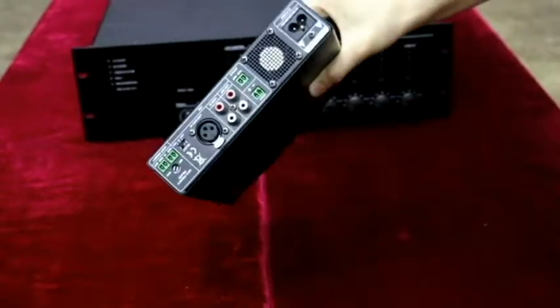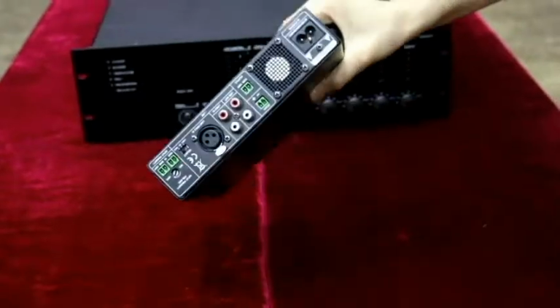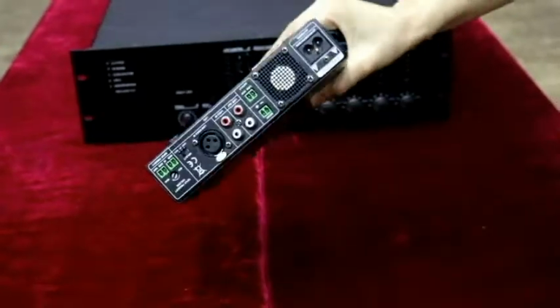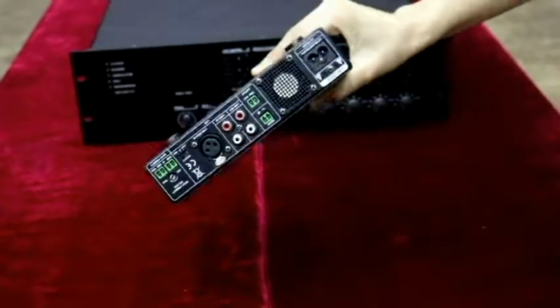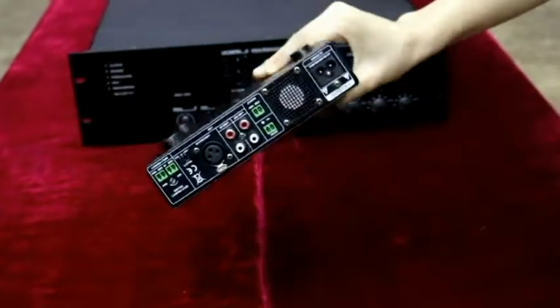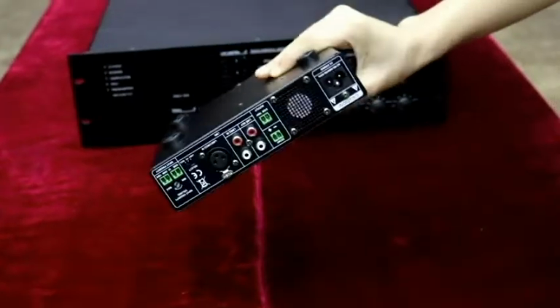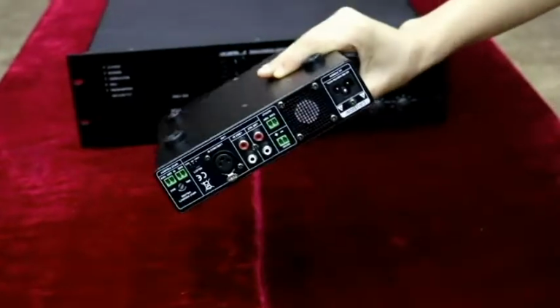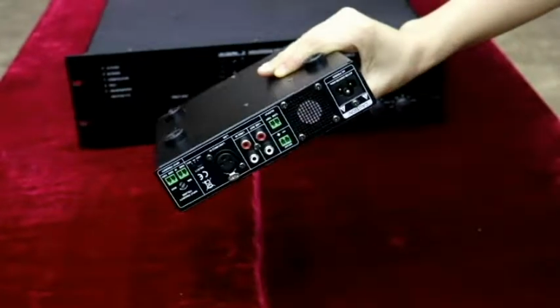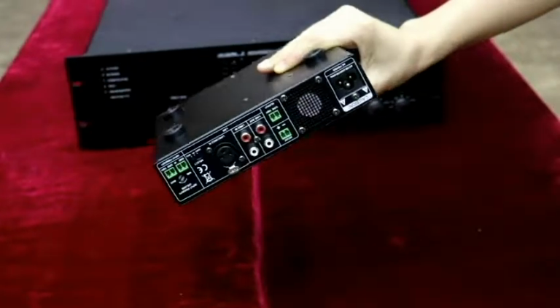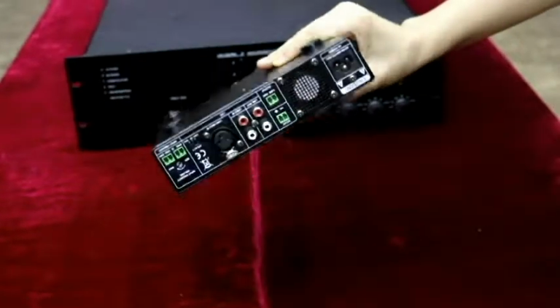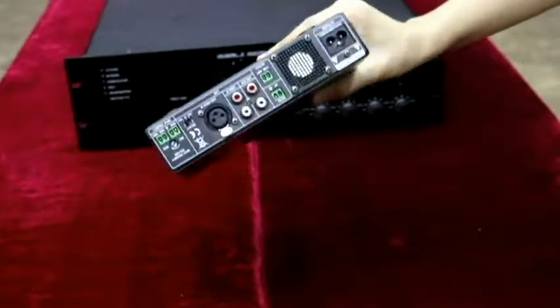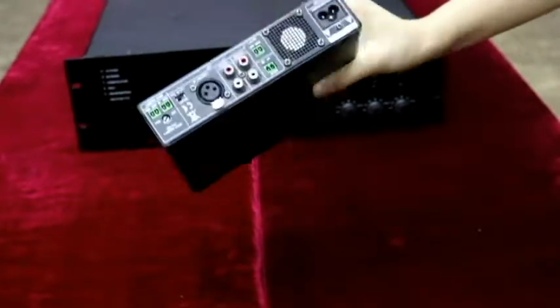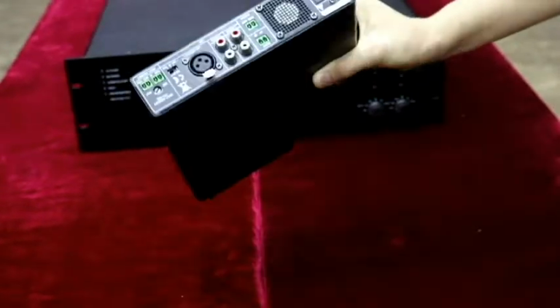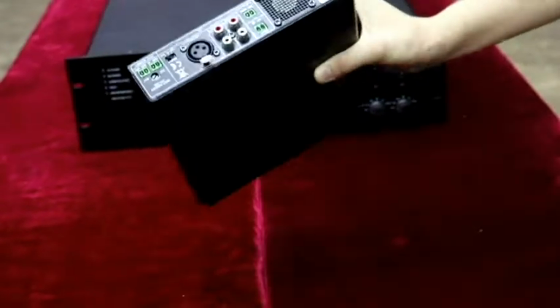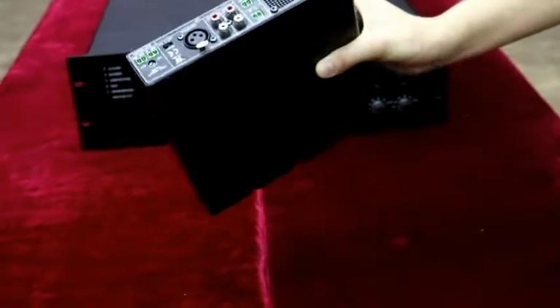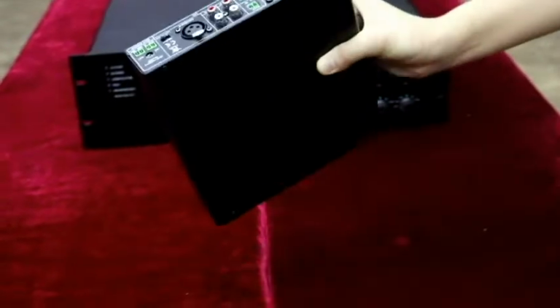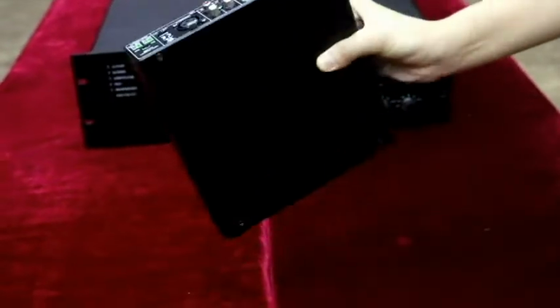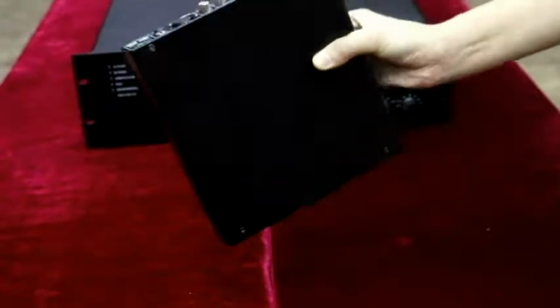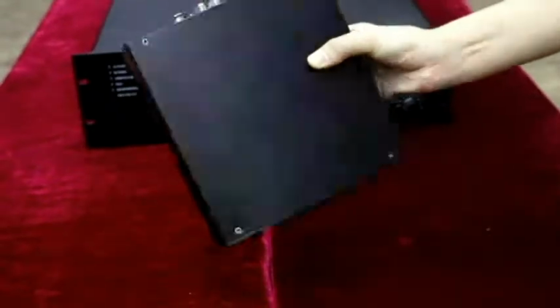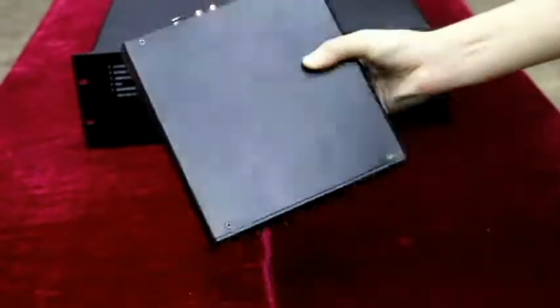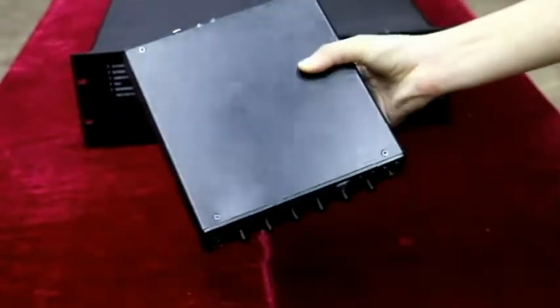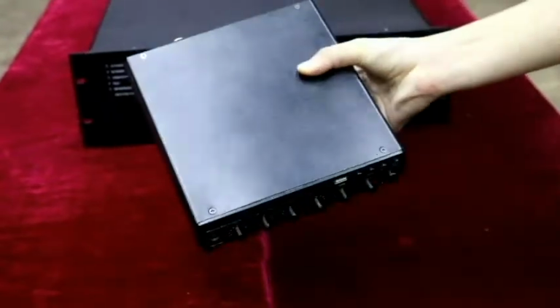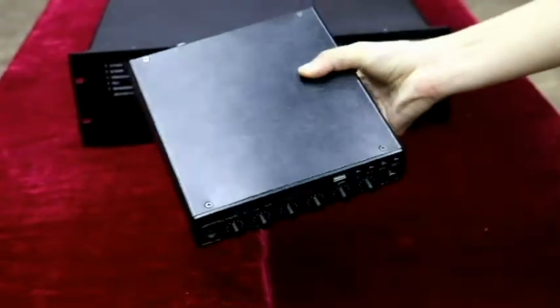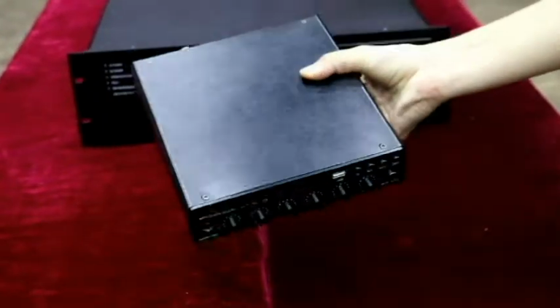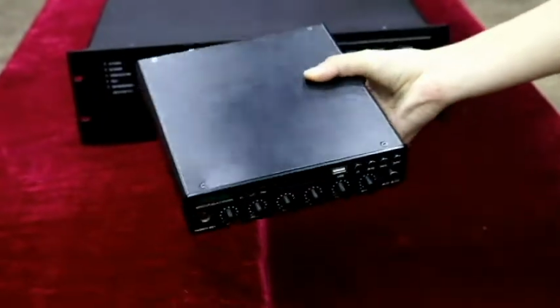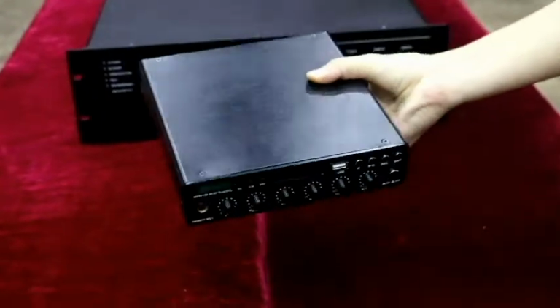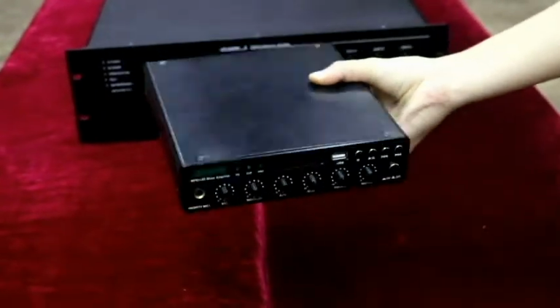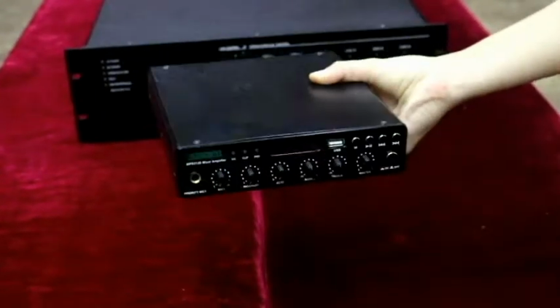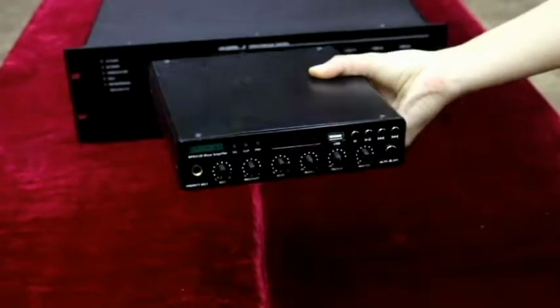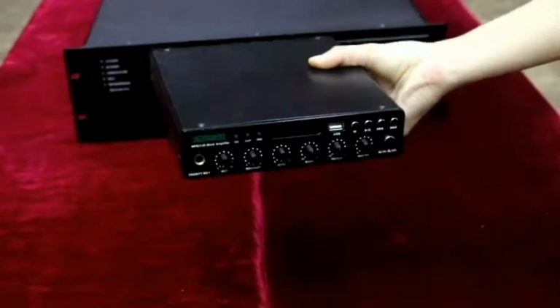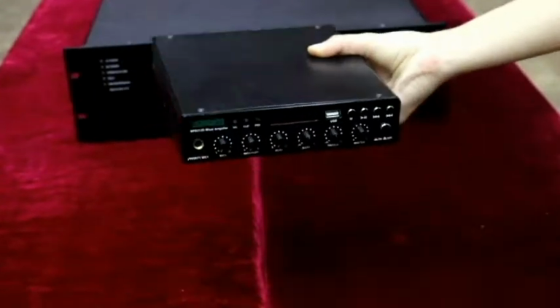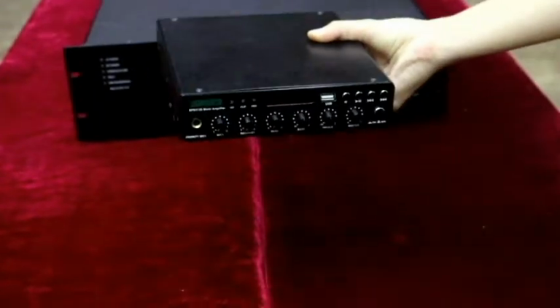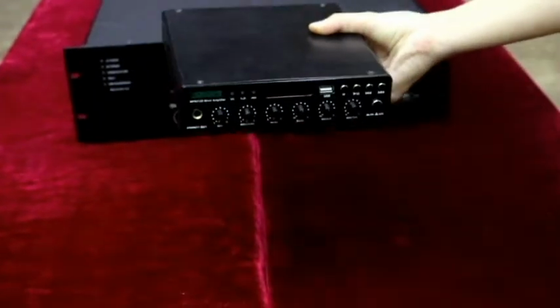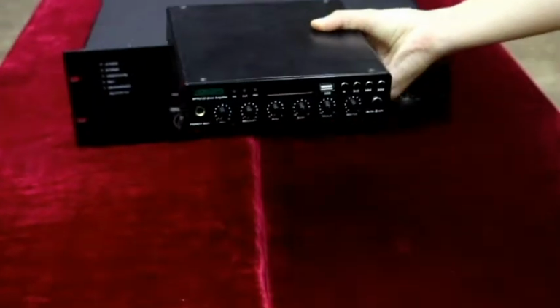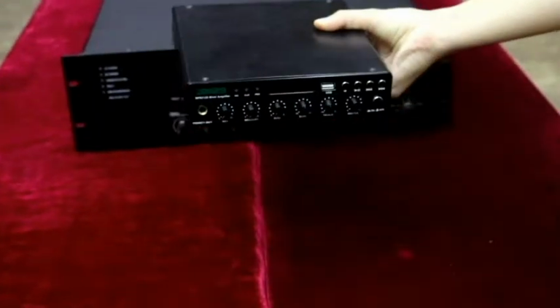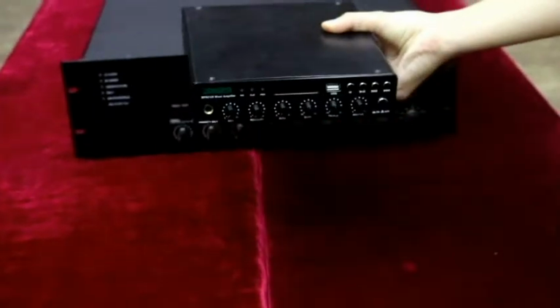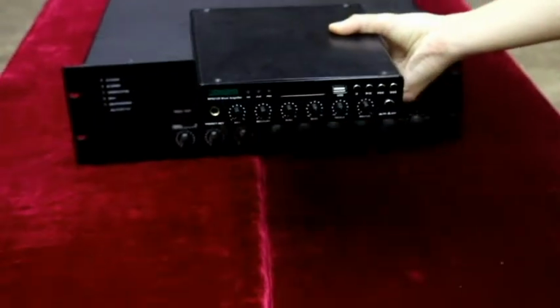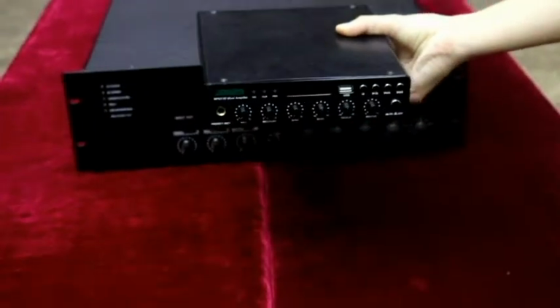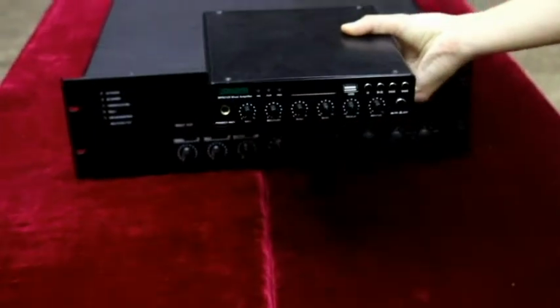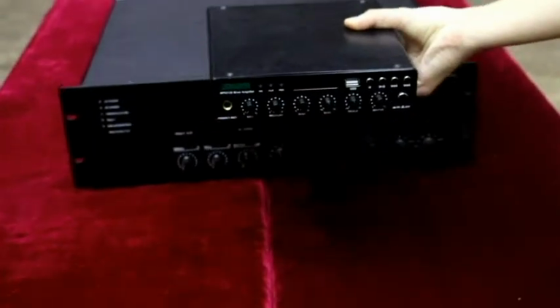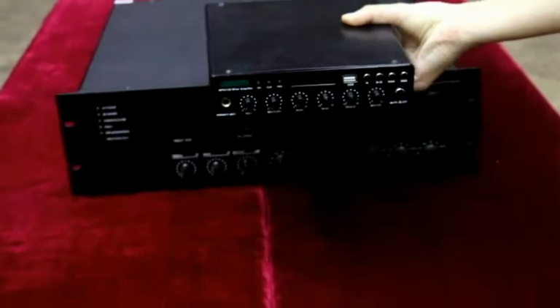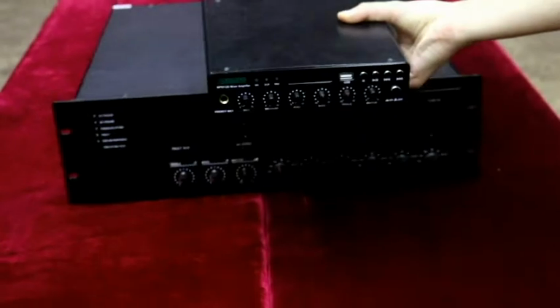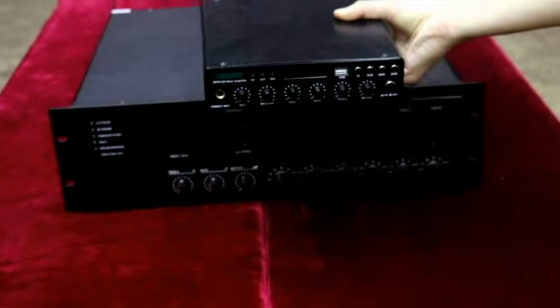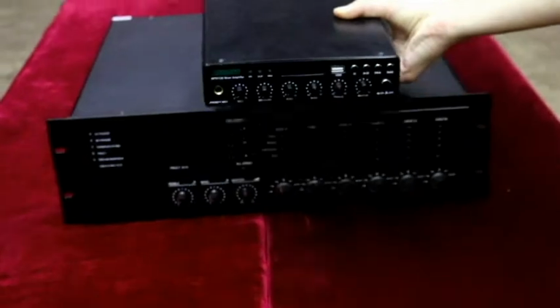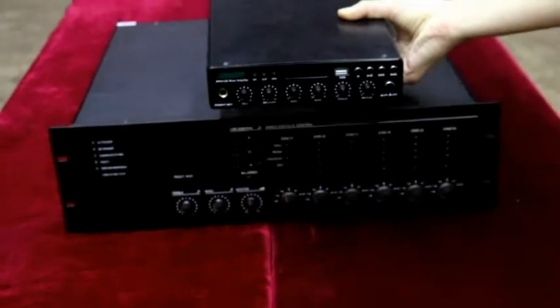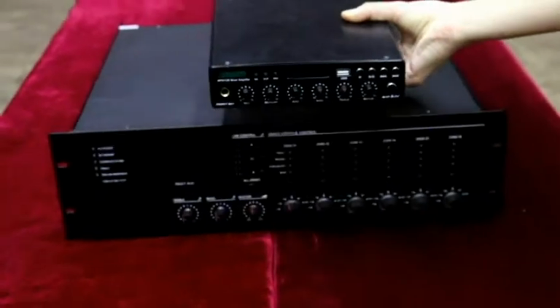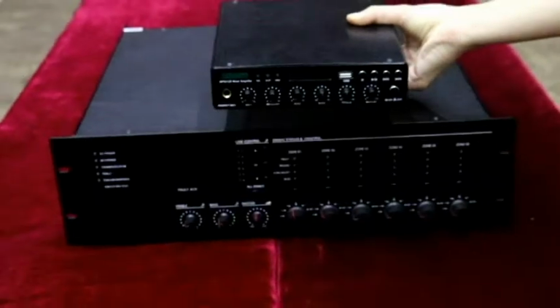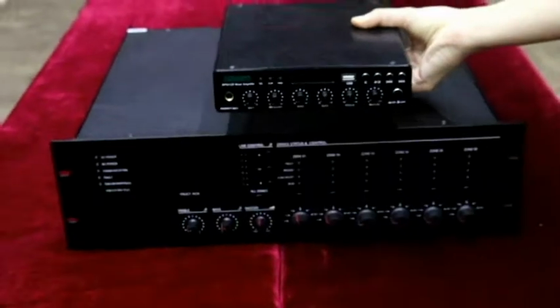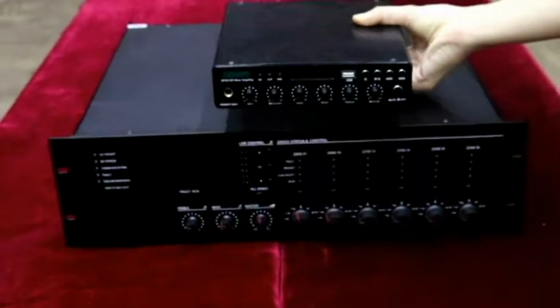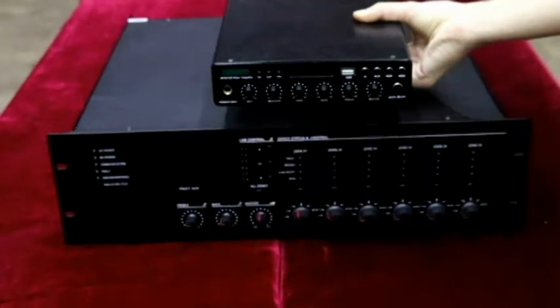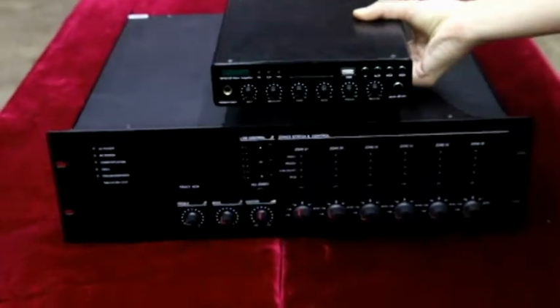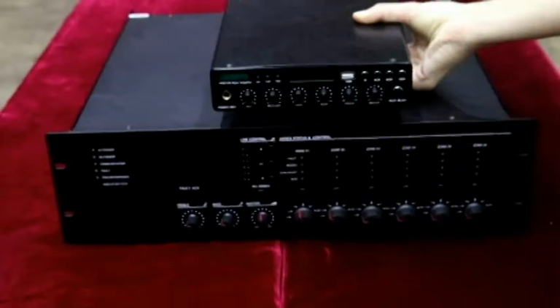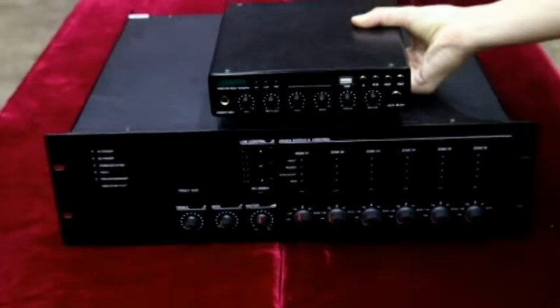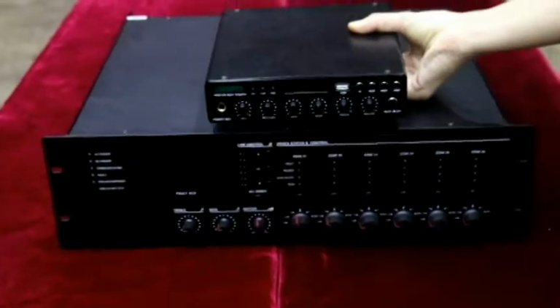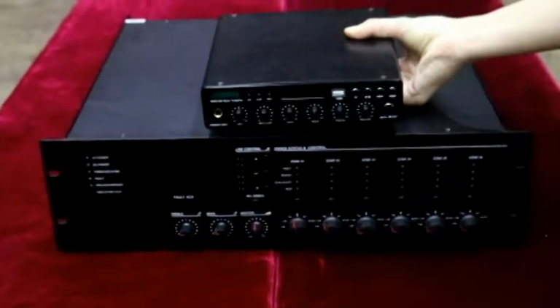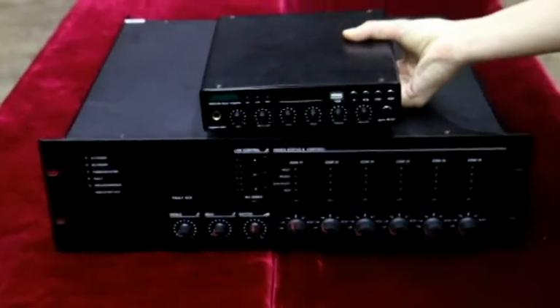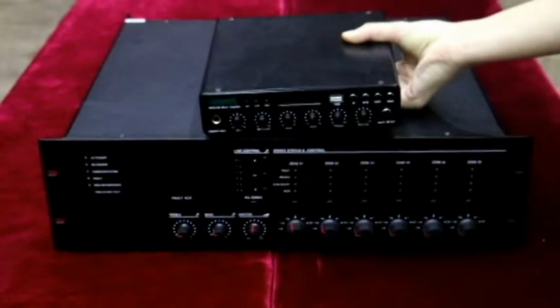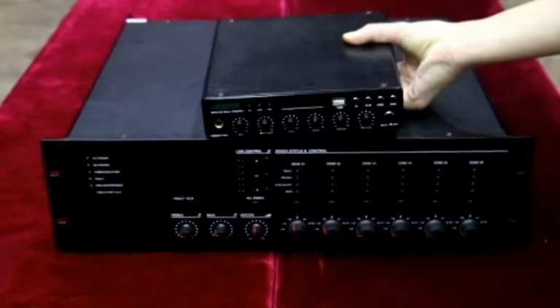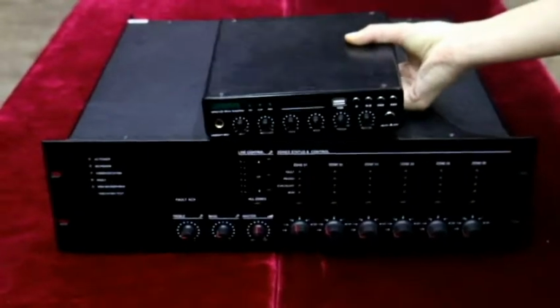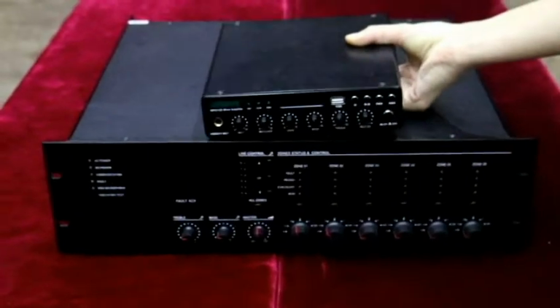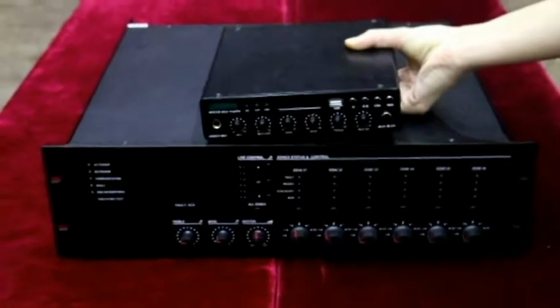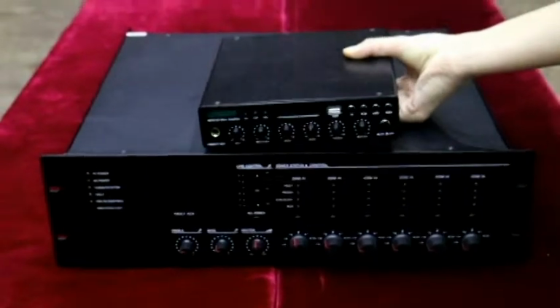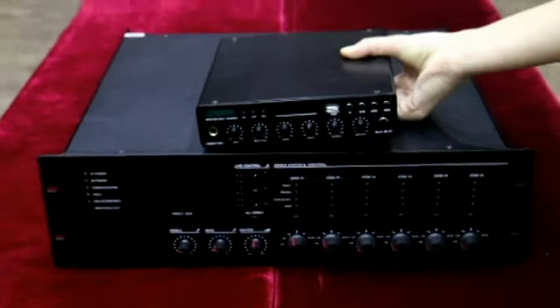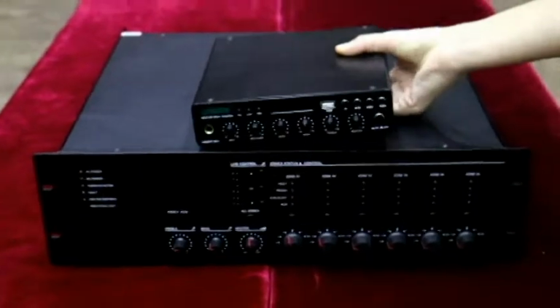Comparing to traditional amplifiers, it is only one-sixth the volume but one-third the price.